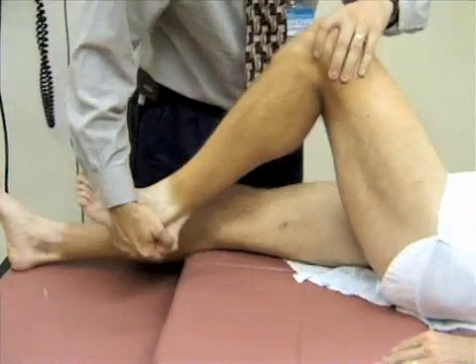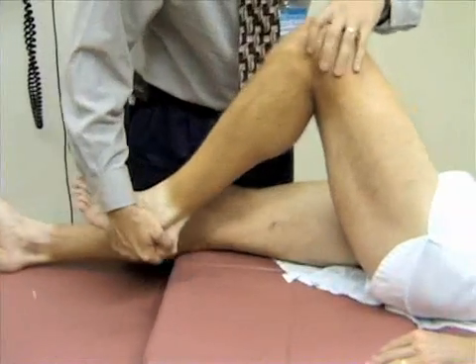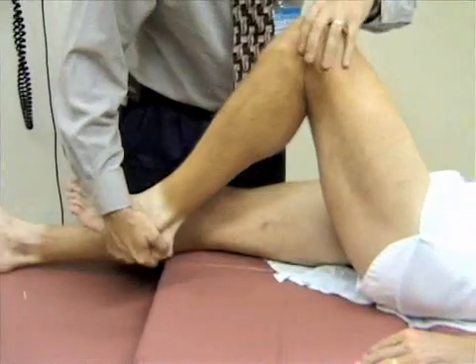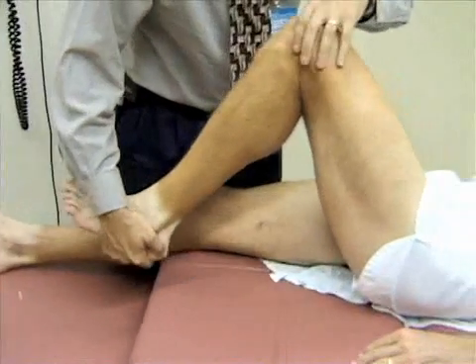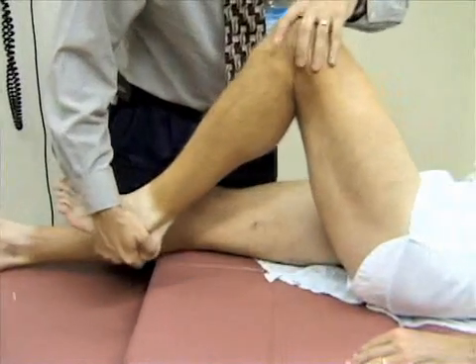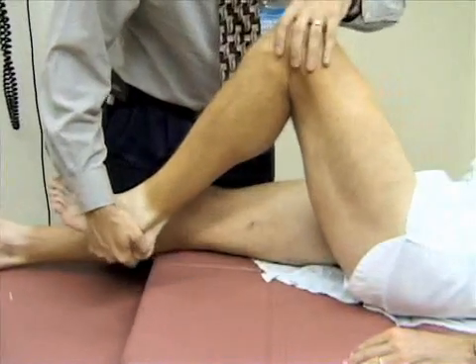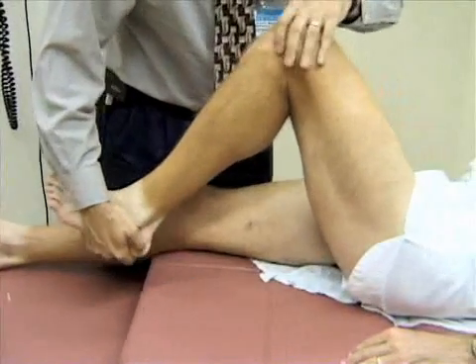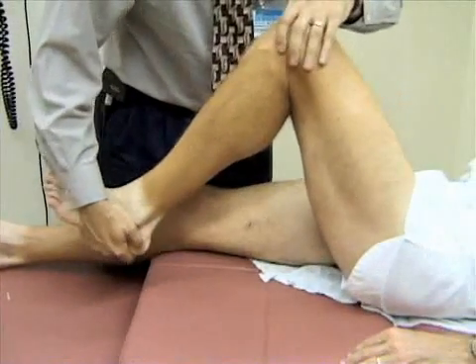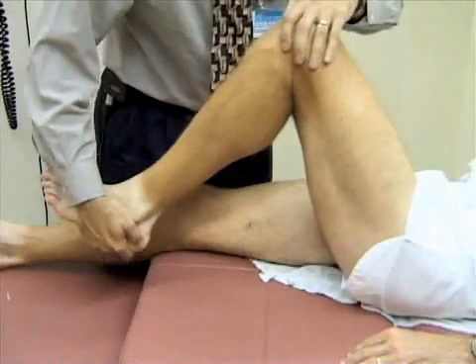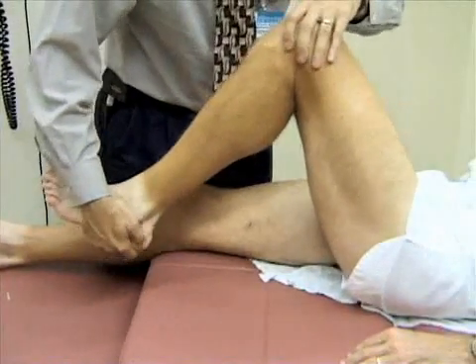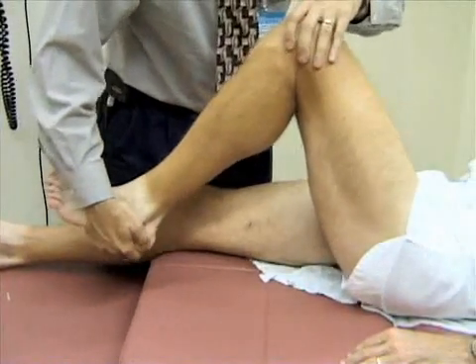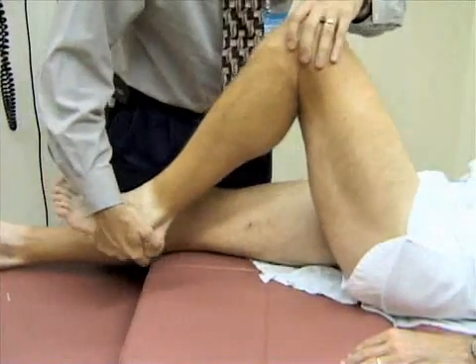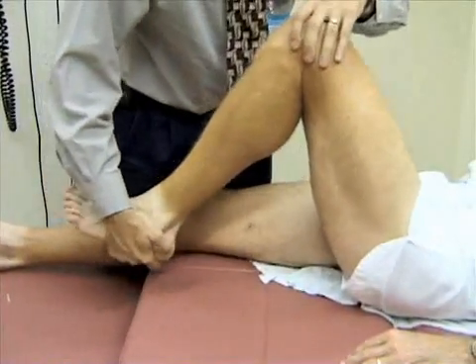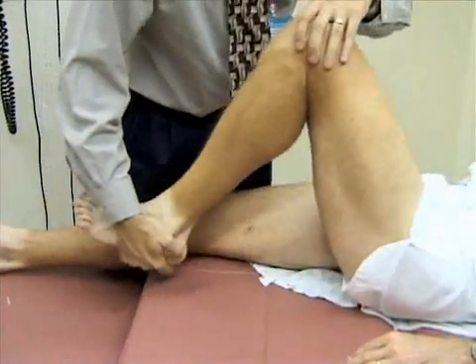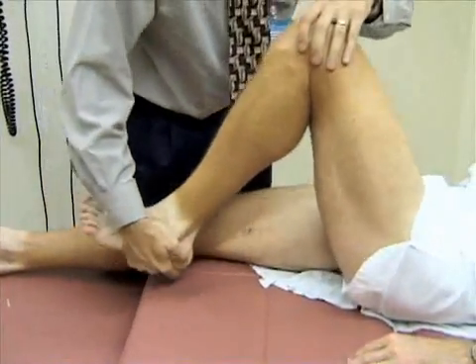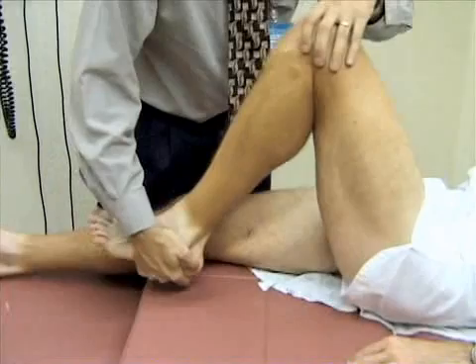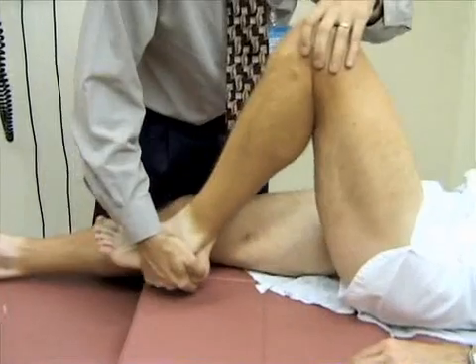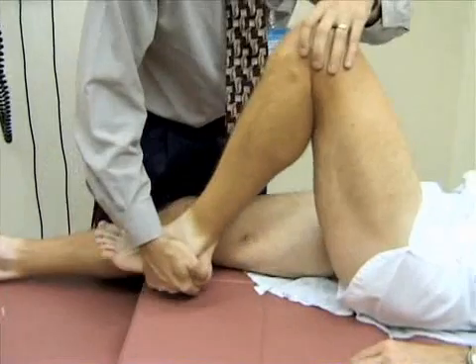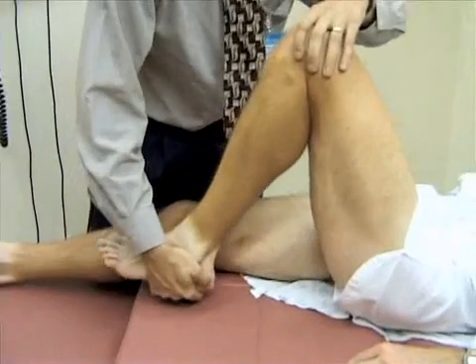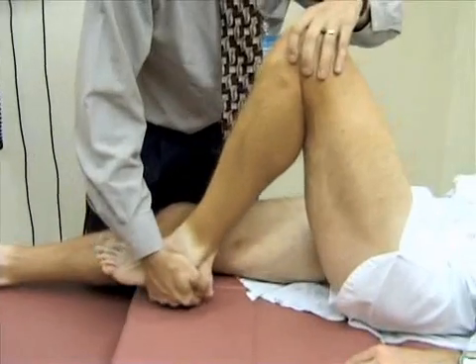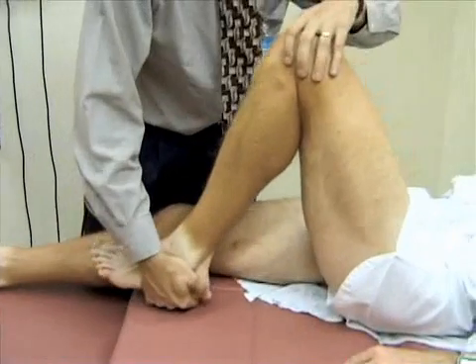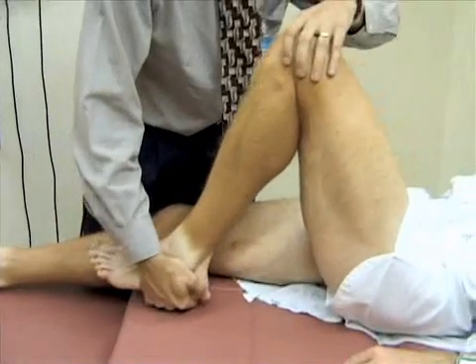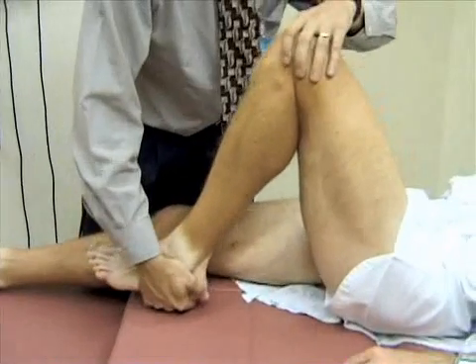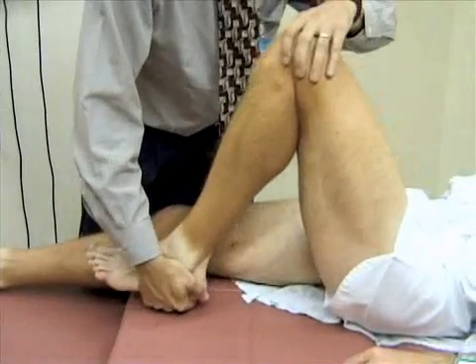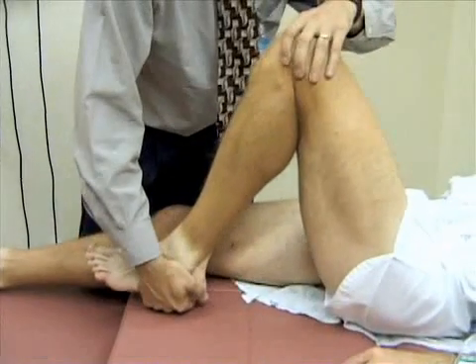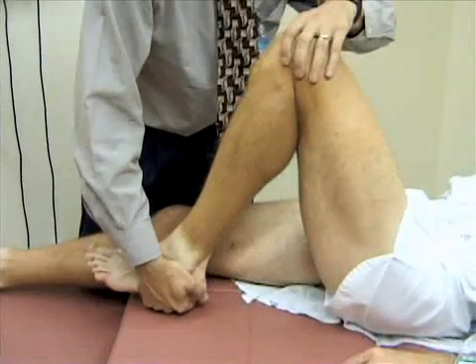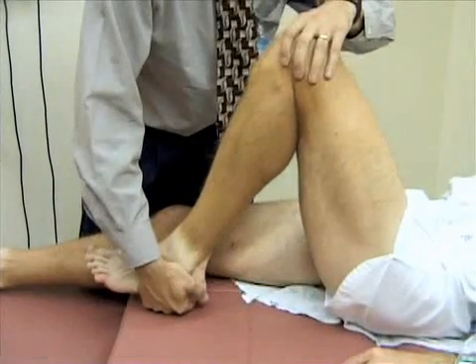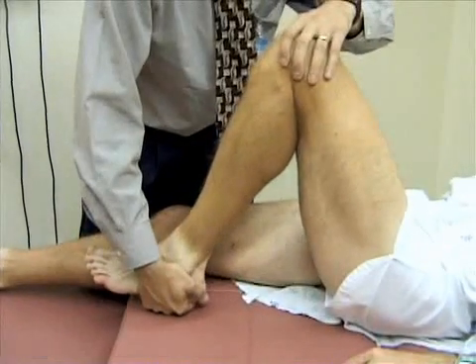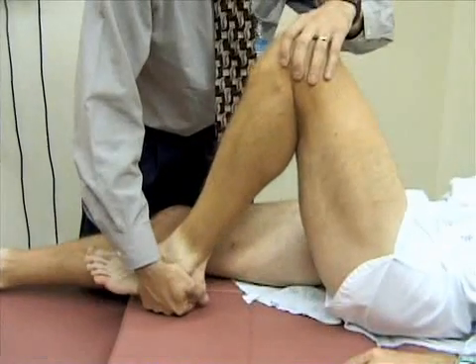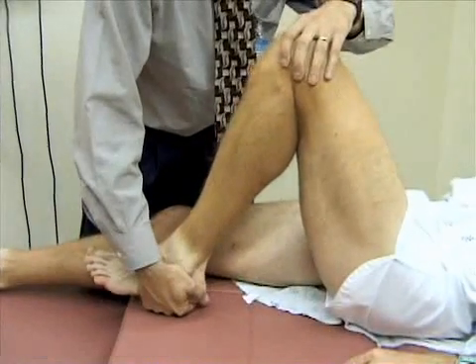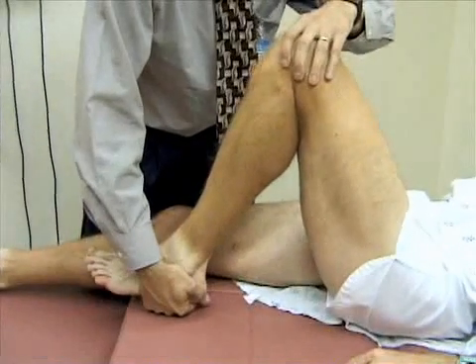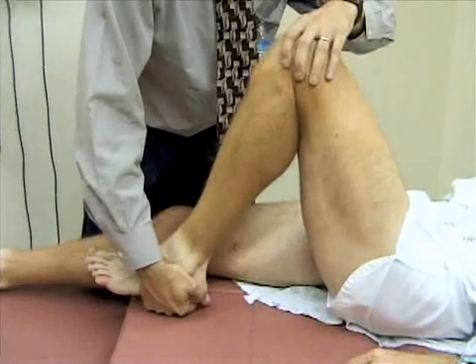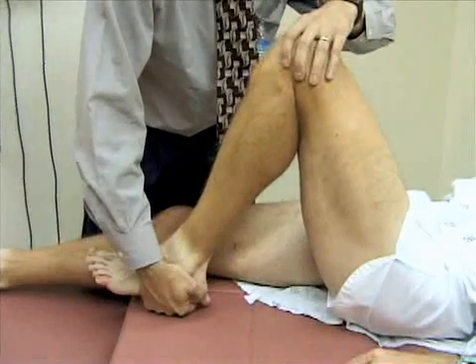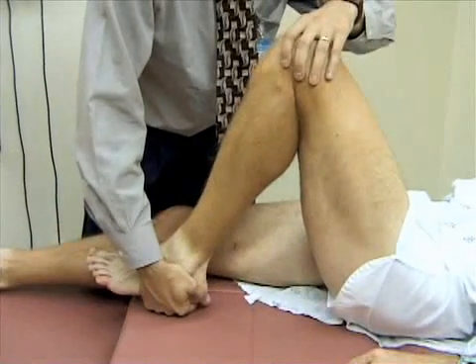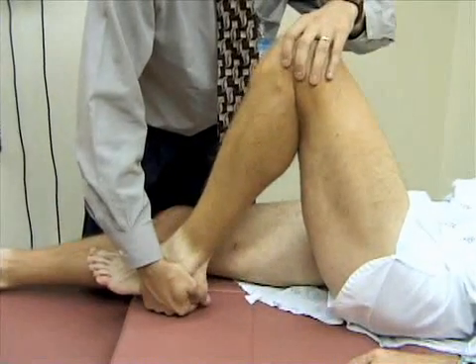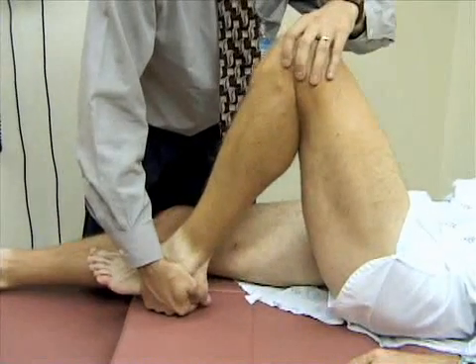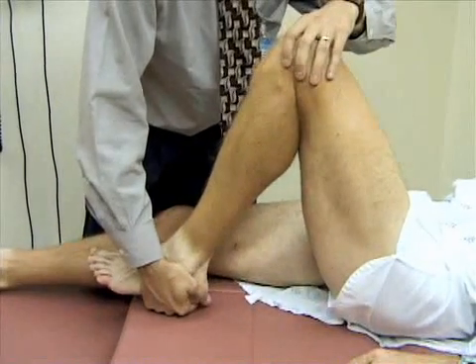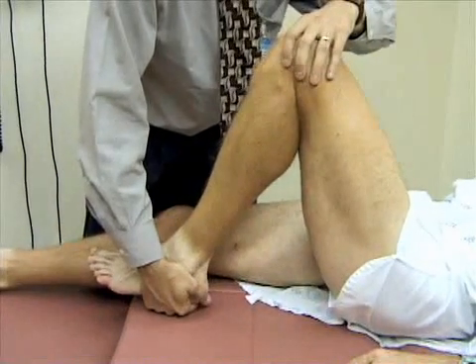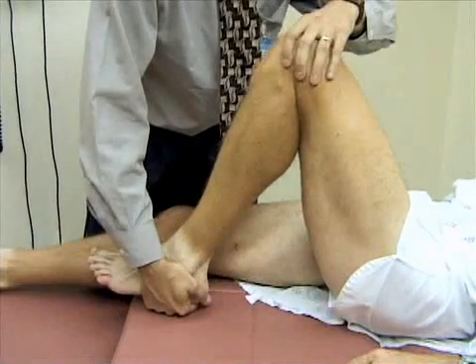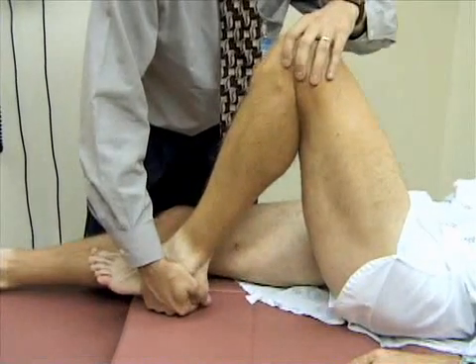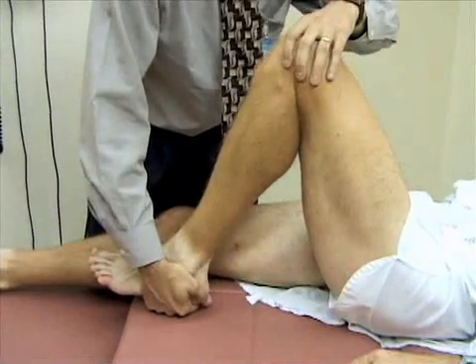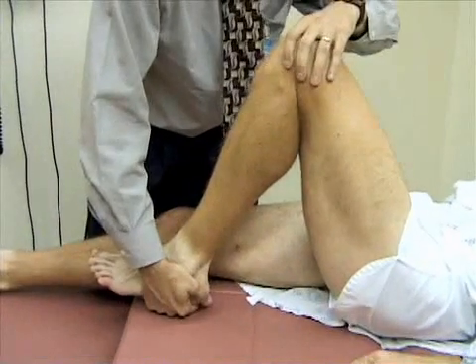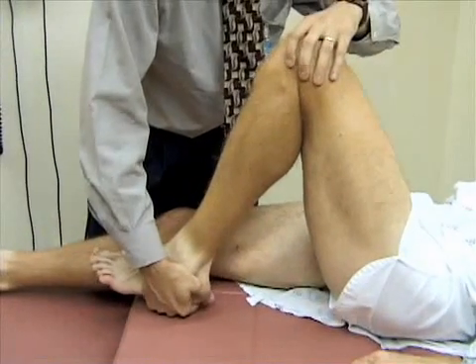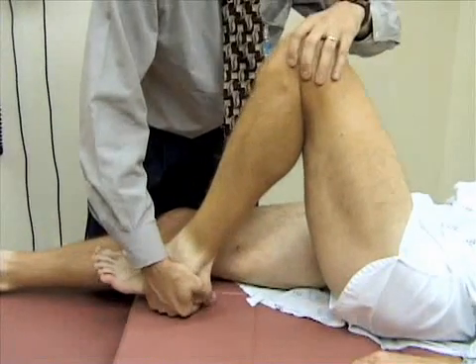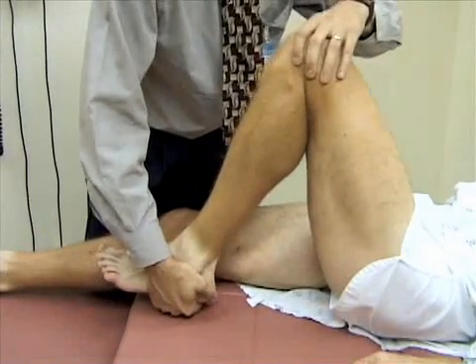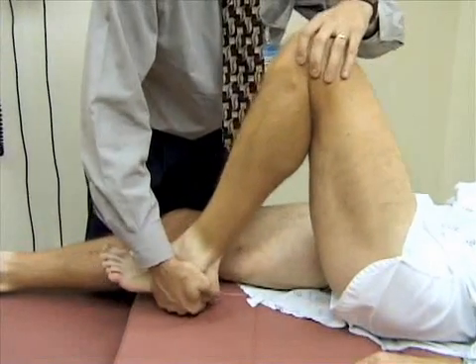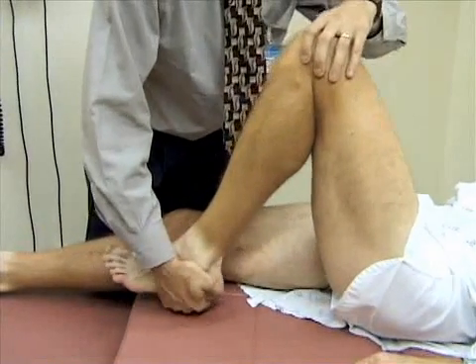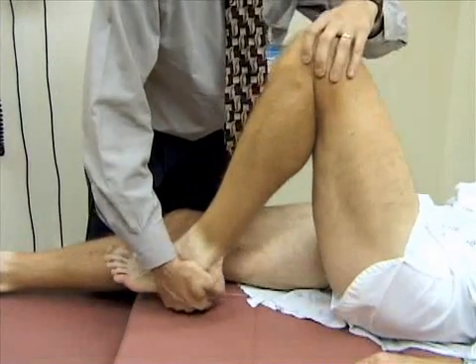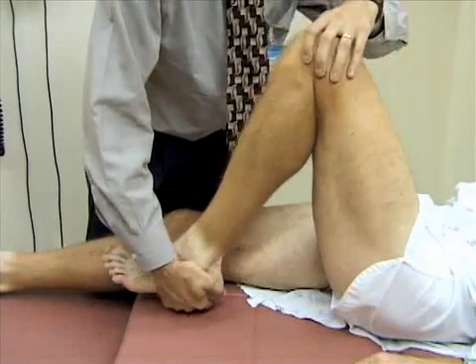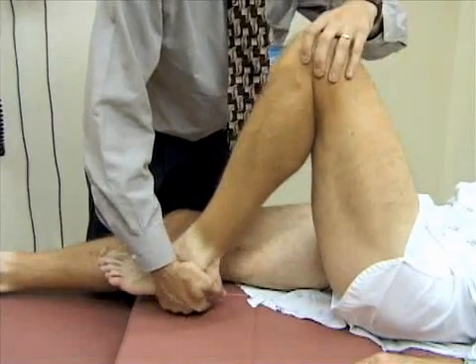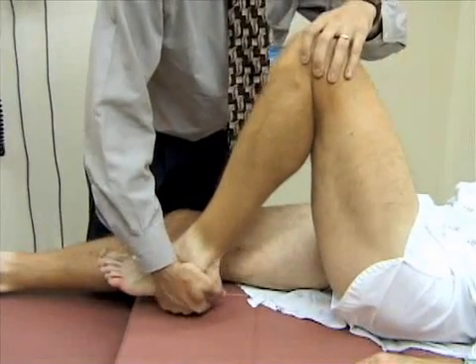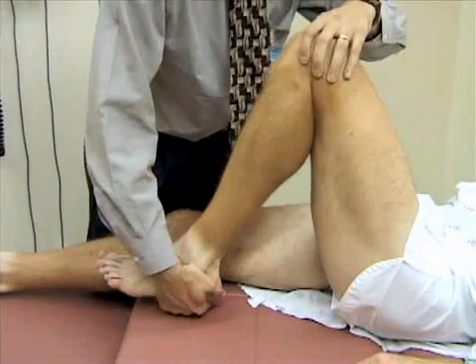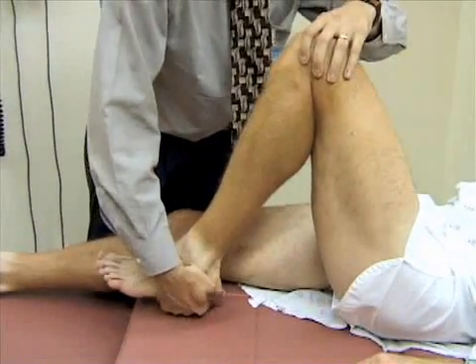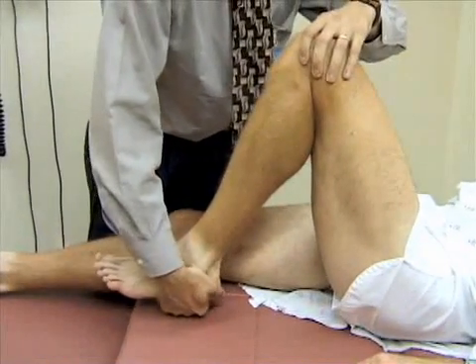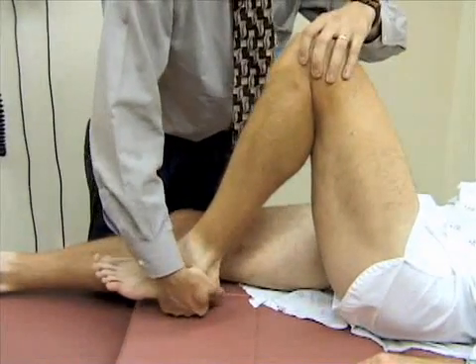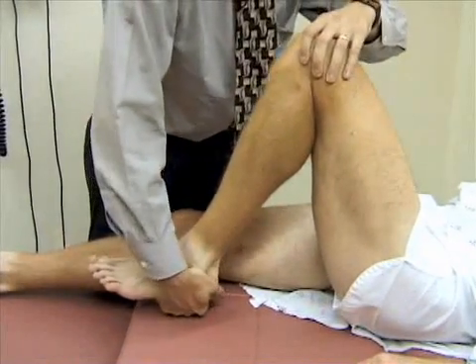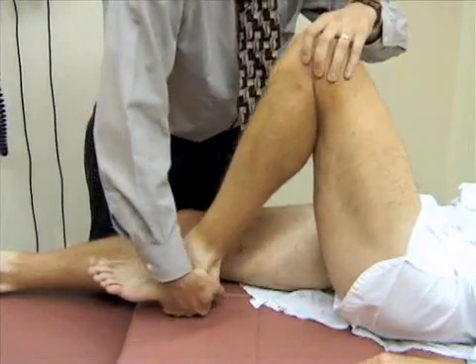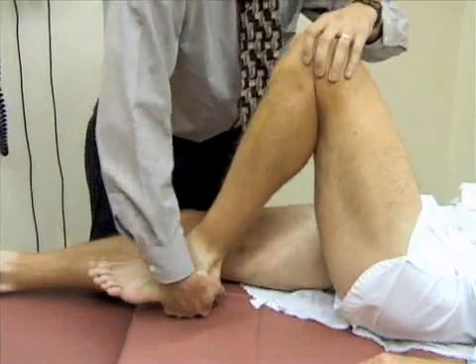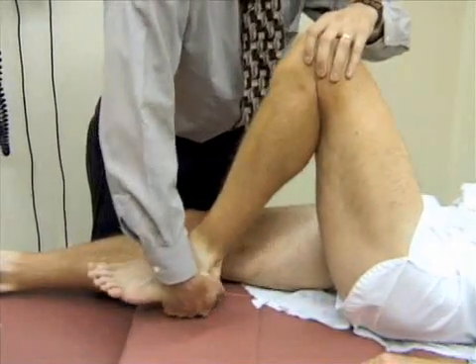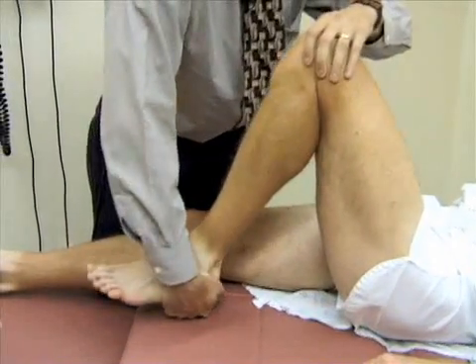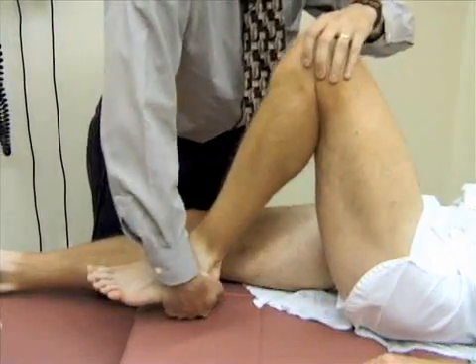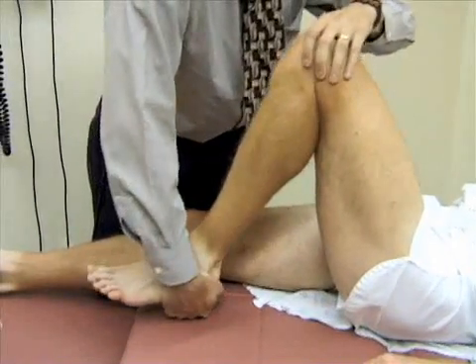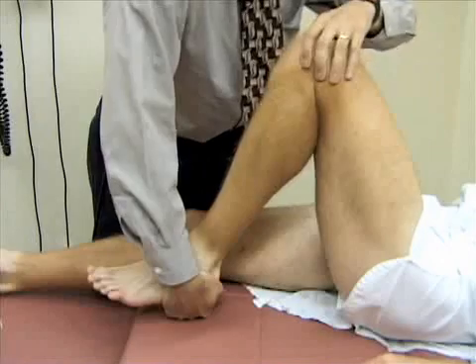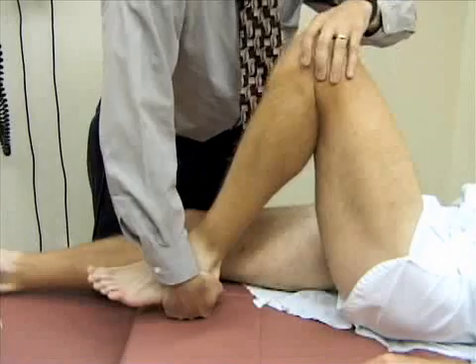Then you want to rotate the foot laterally and do the same maneuver — just extend the leg, feeling for any crepitus or pop.